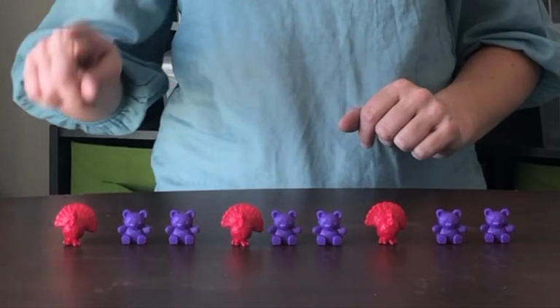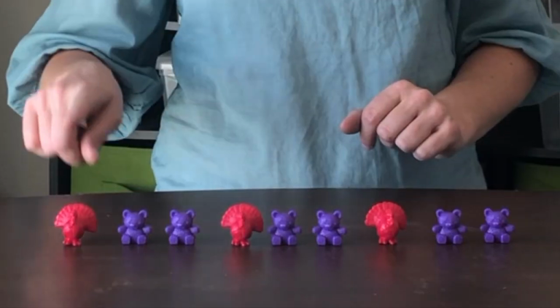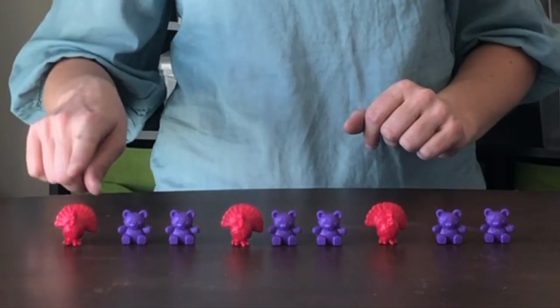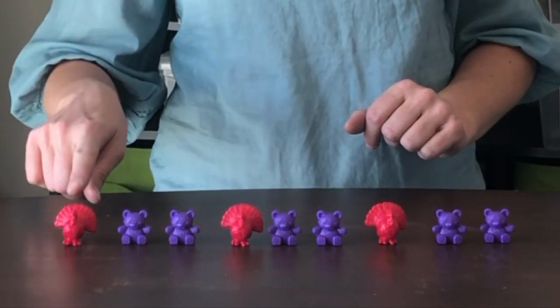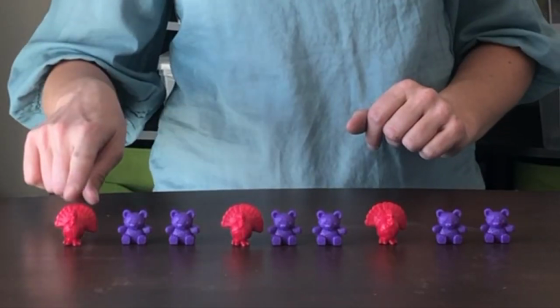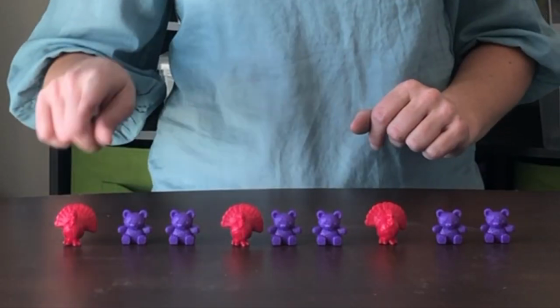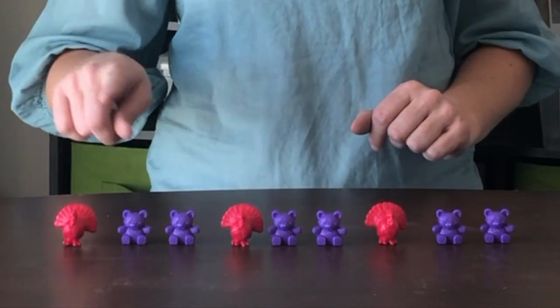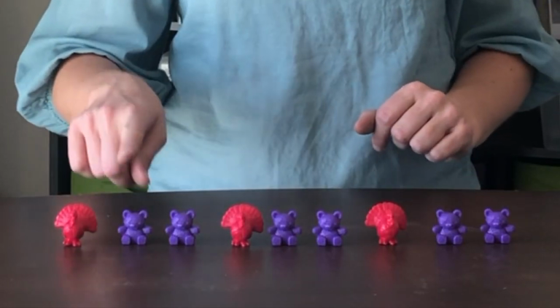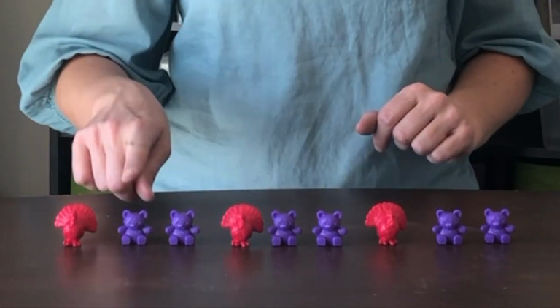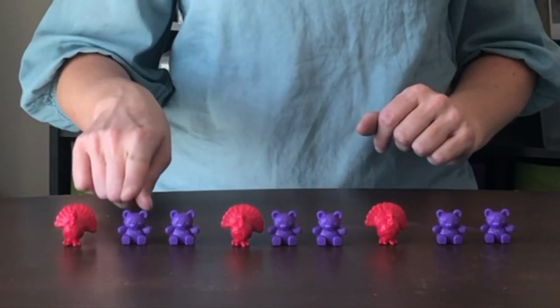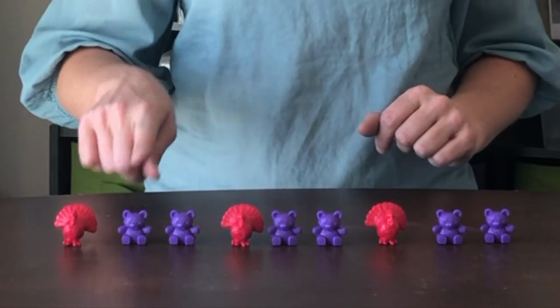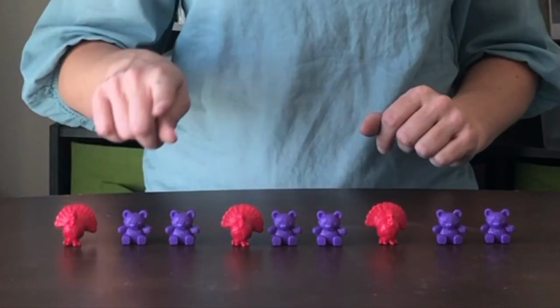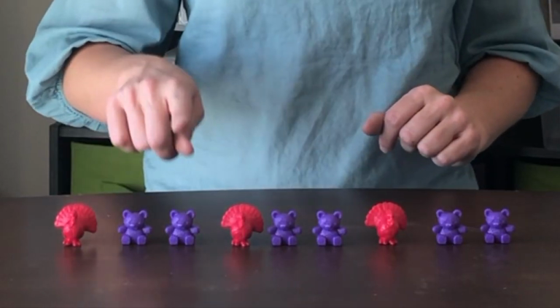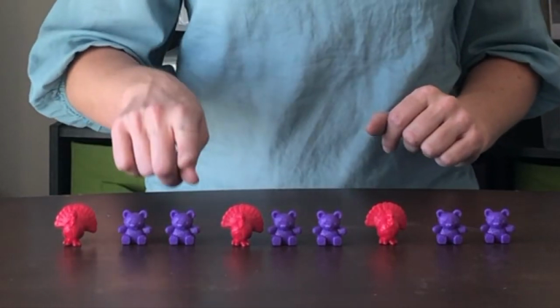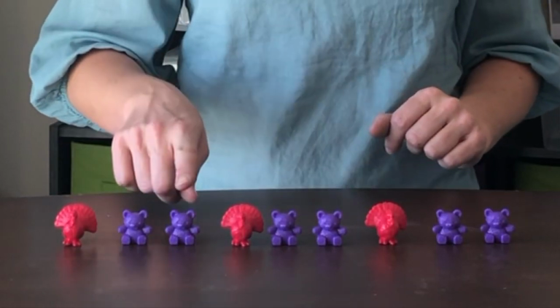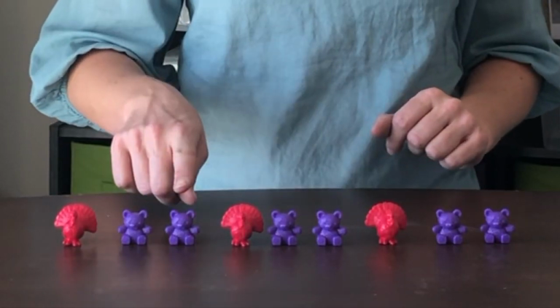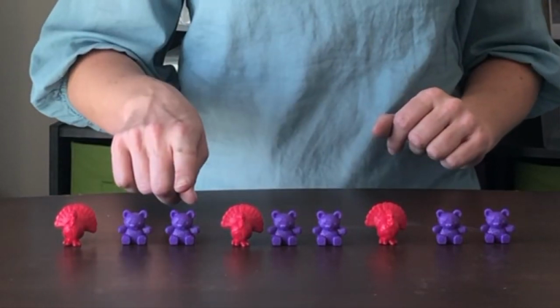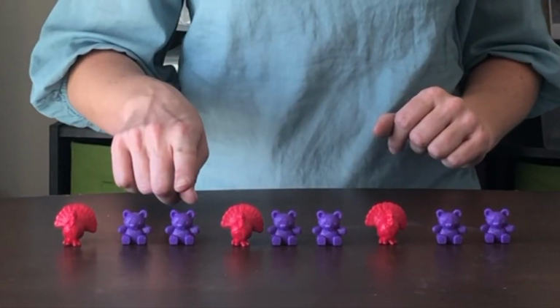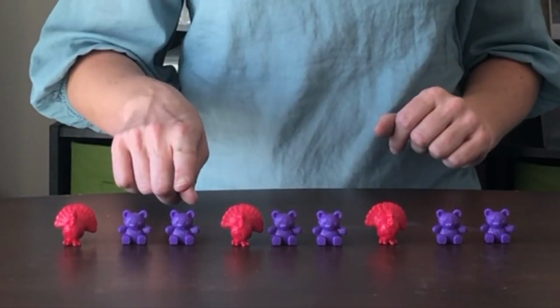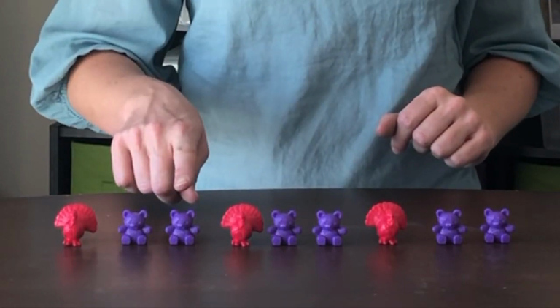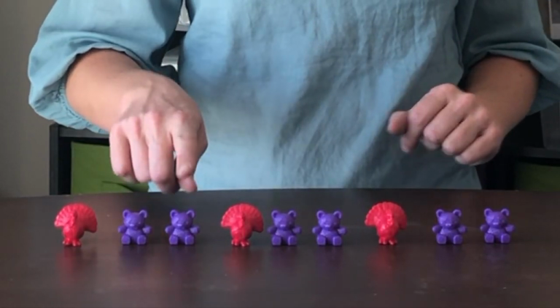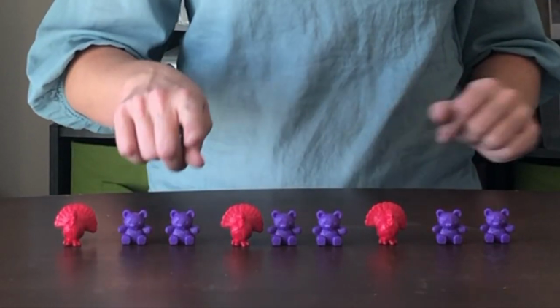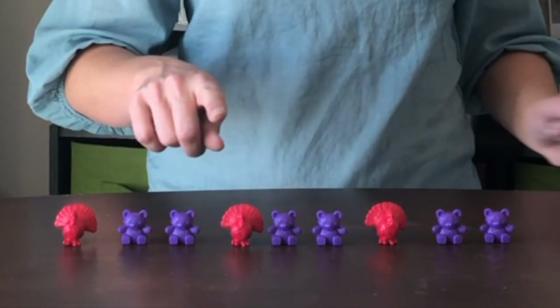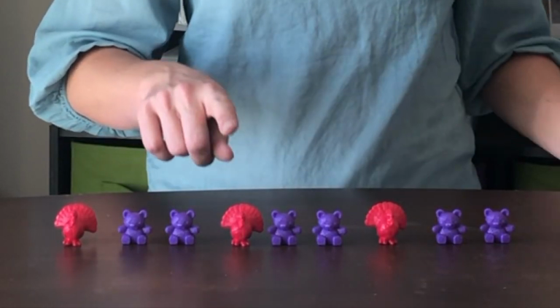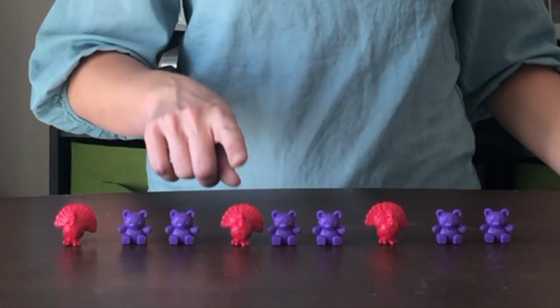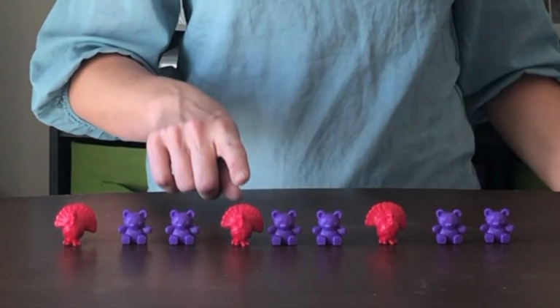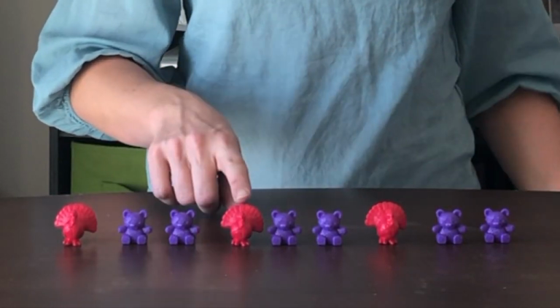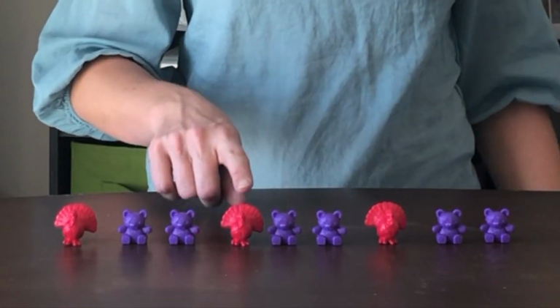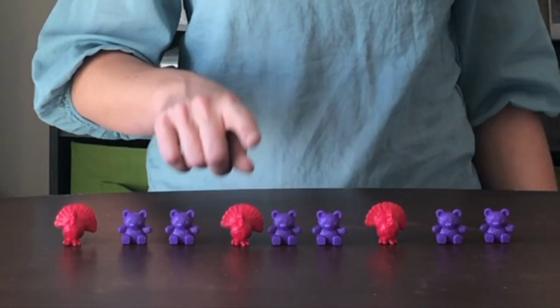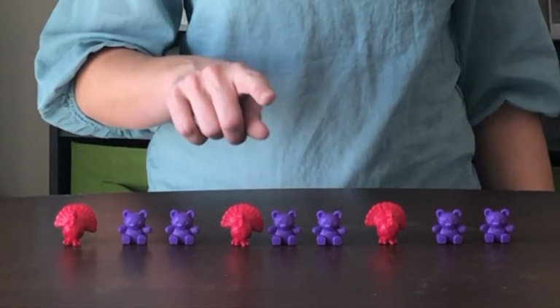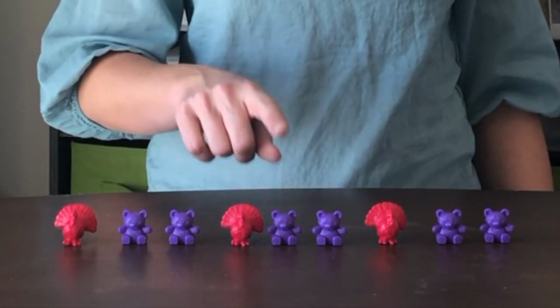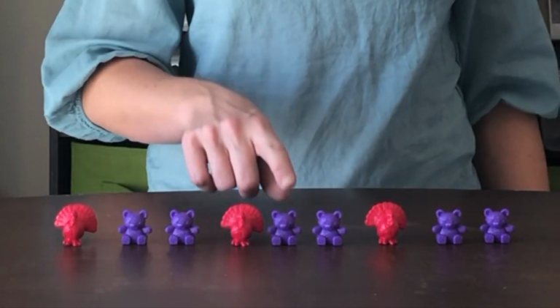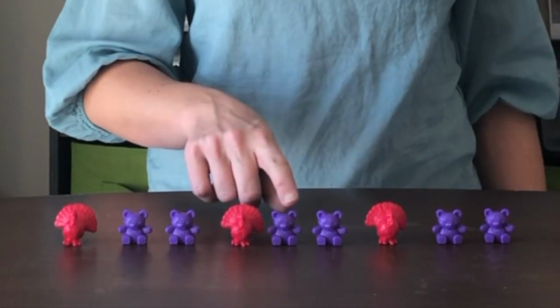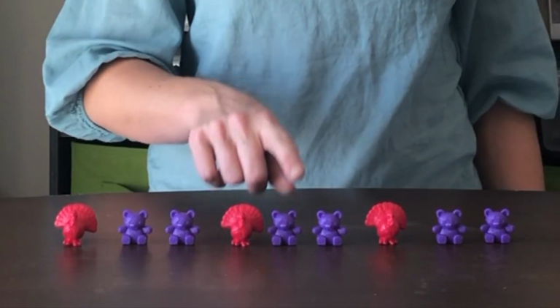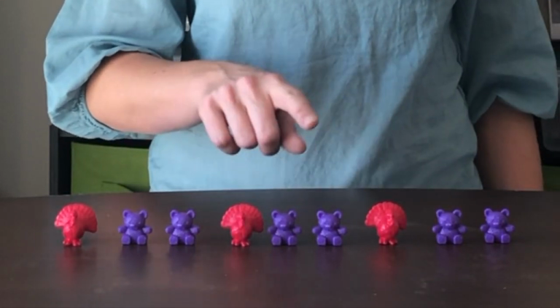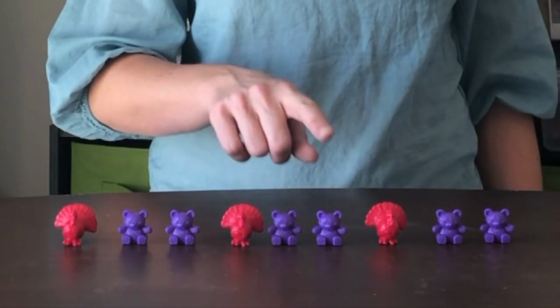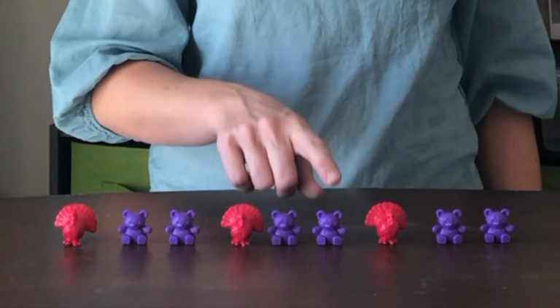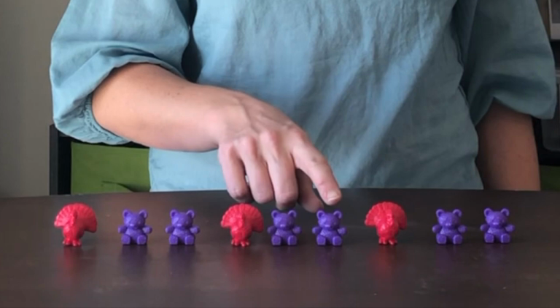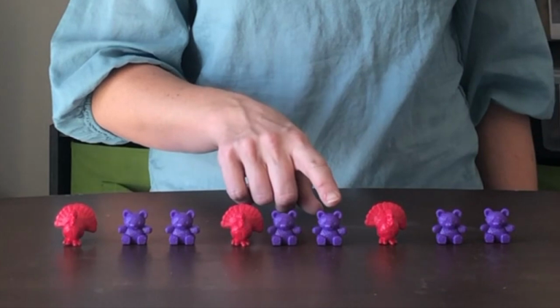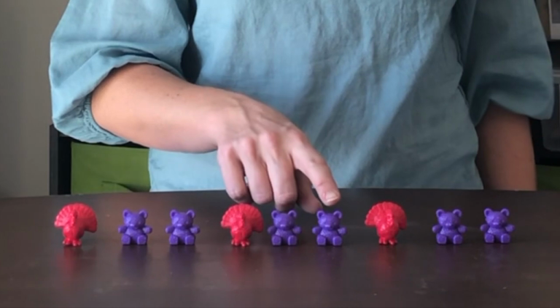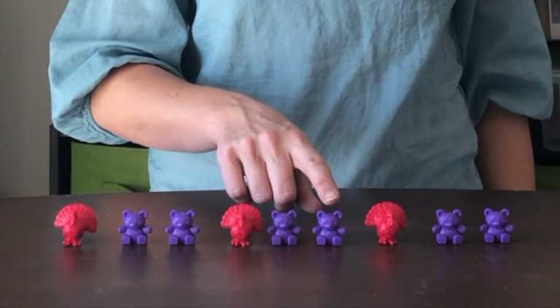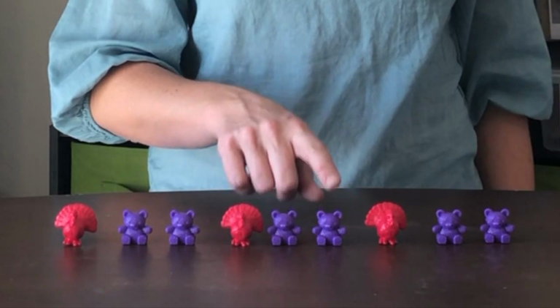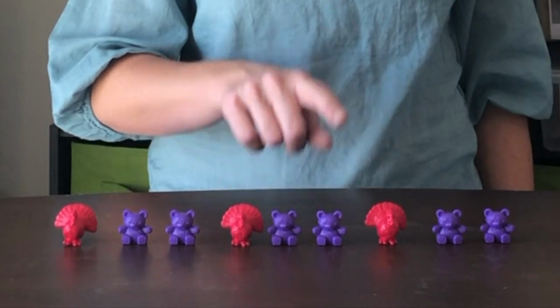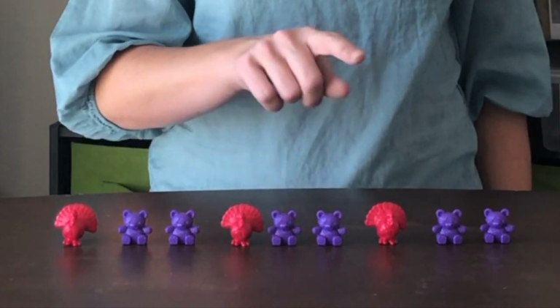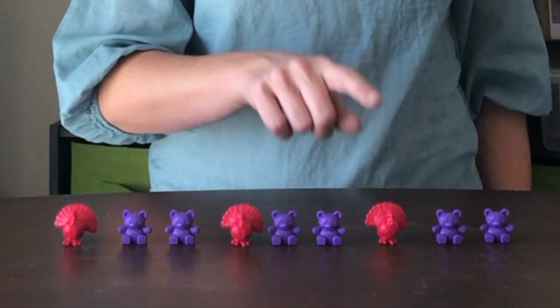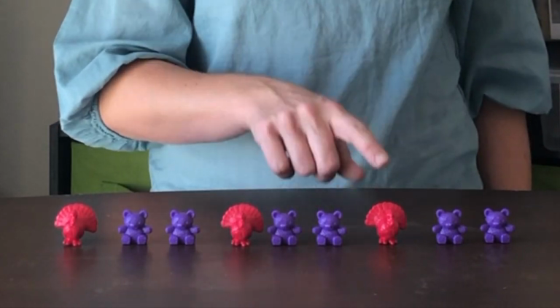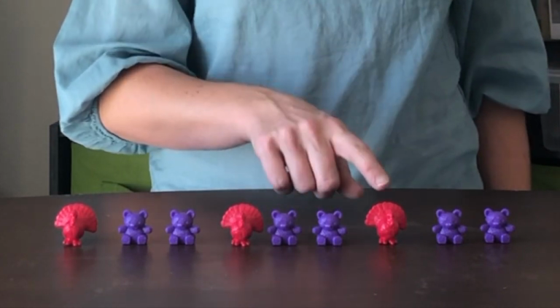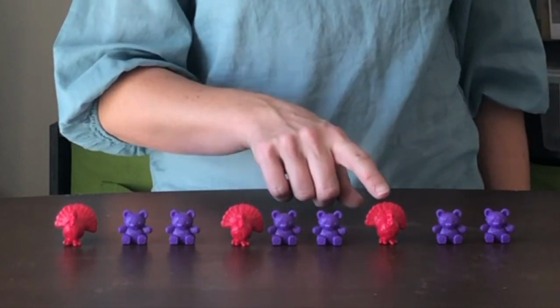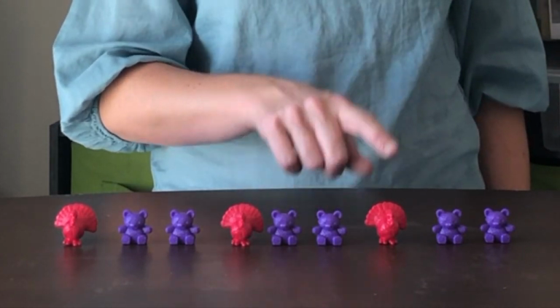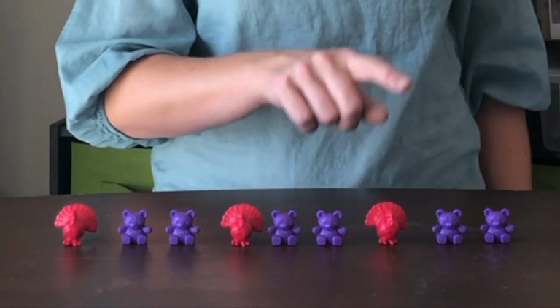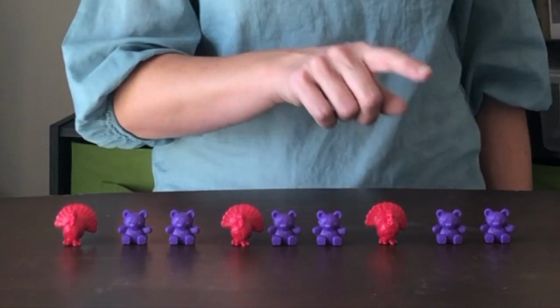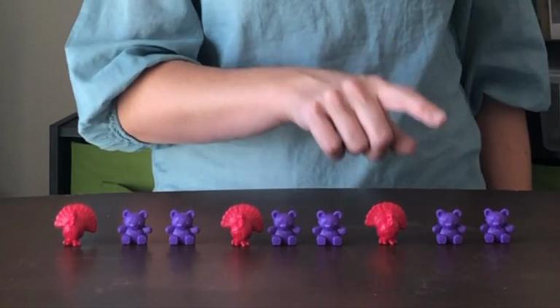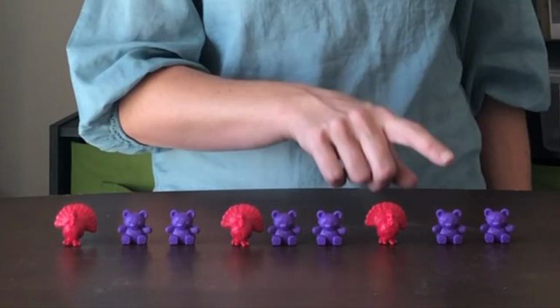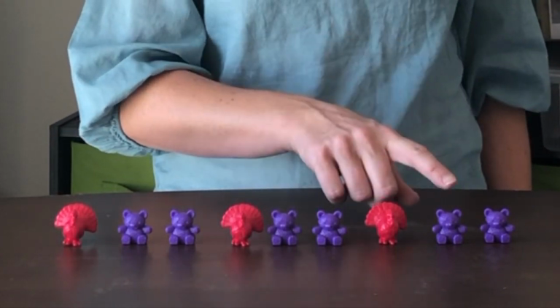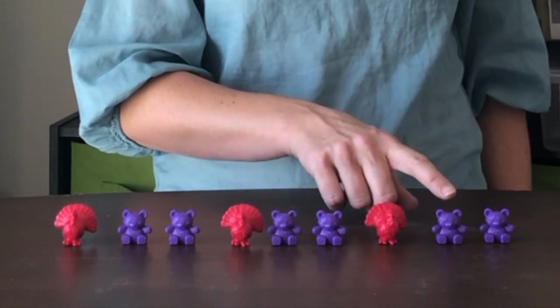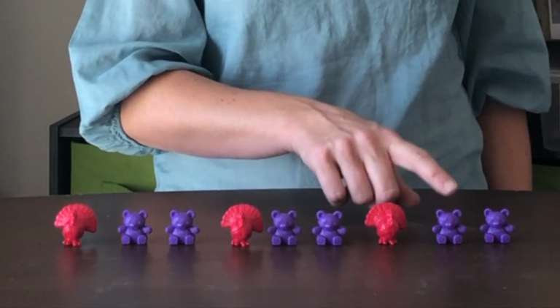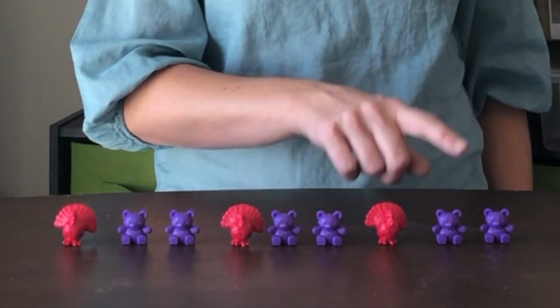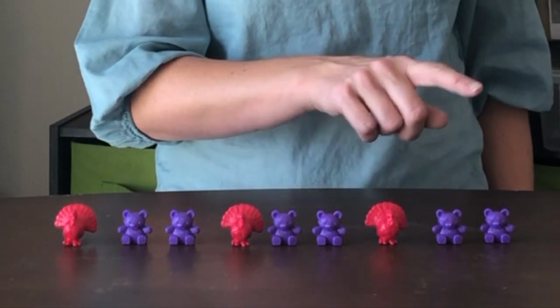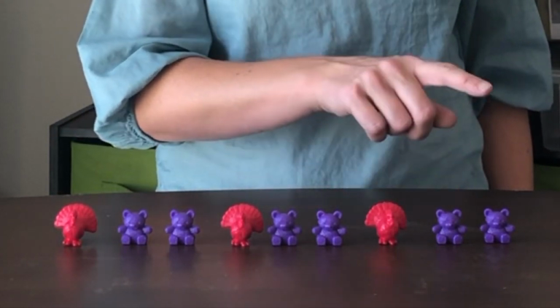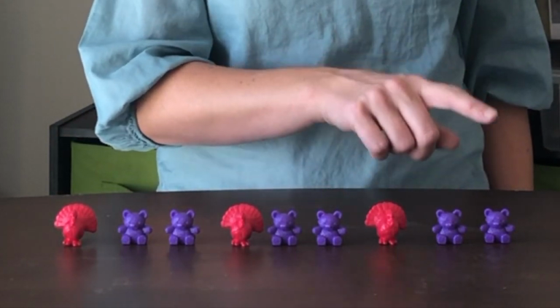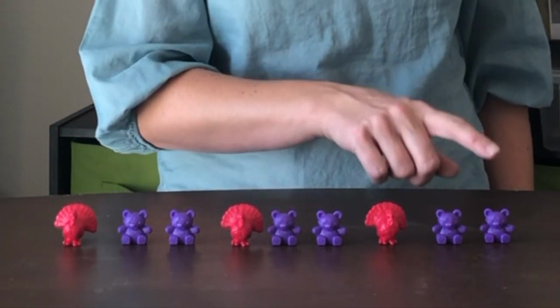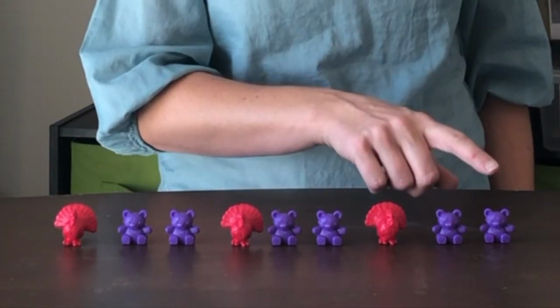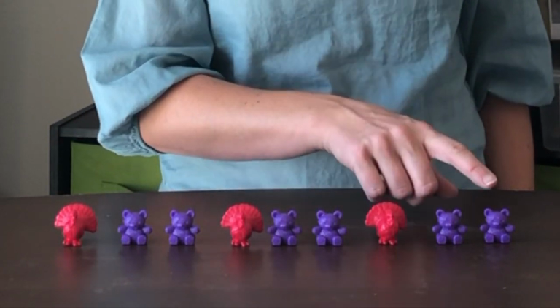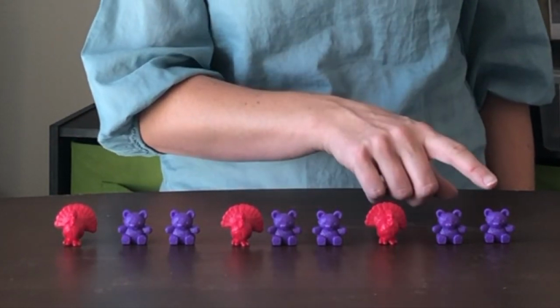Turkey, bear, bear. Turkey, bear, bear. Turkey, bear, bear.